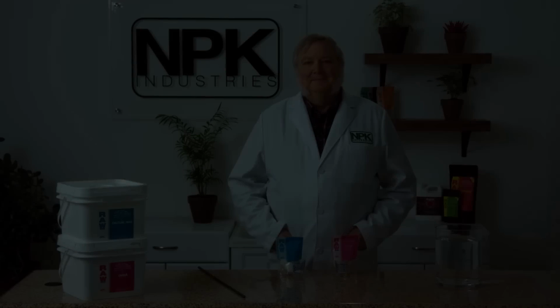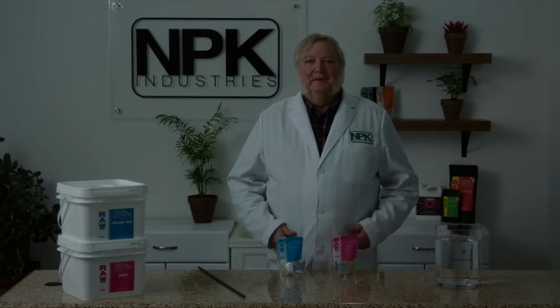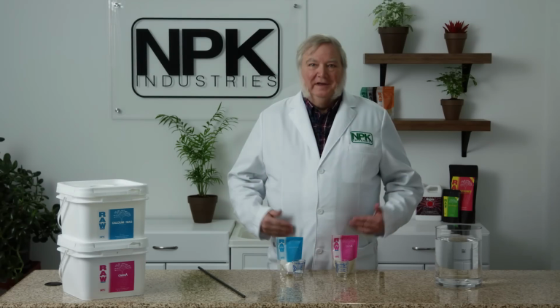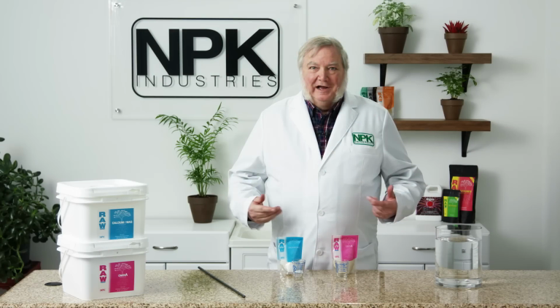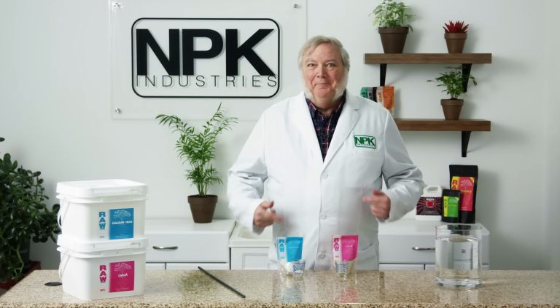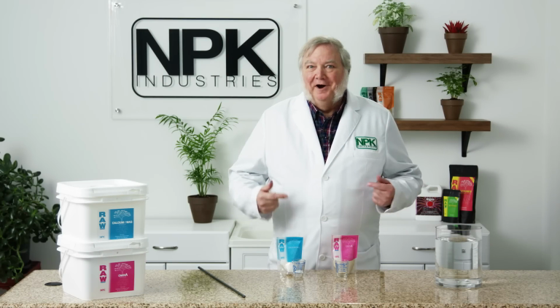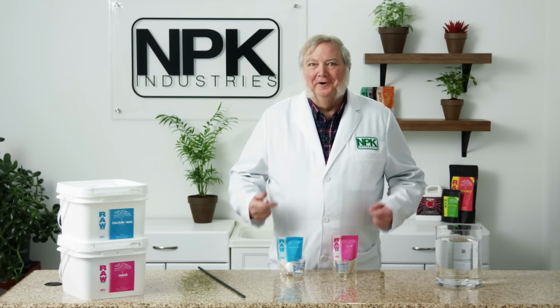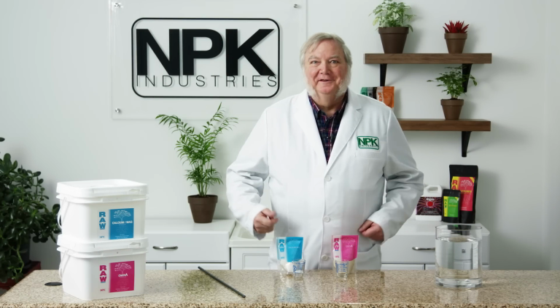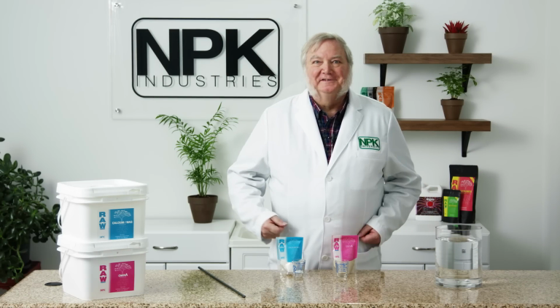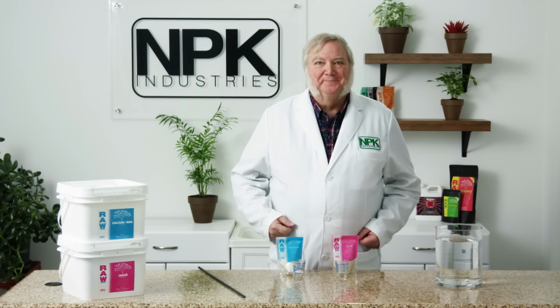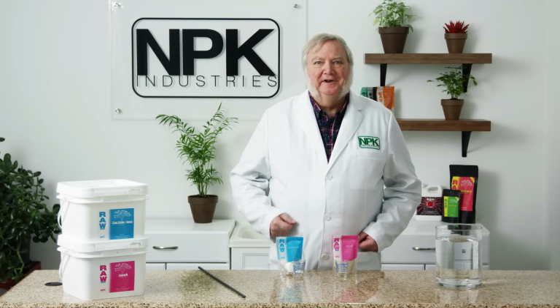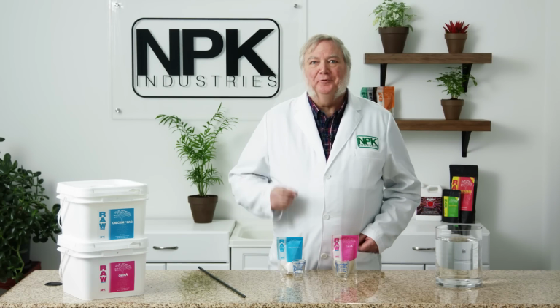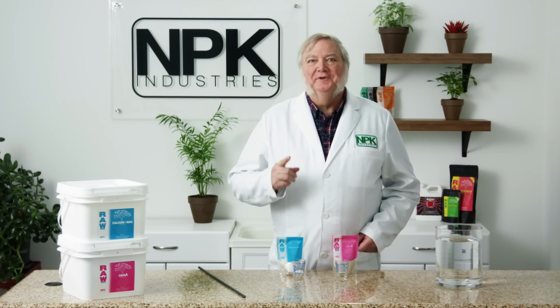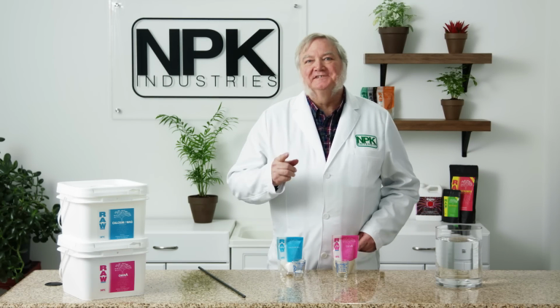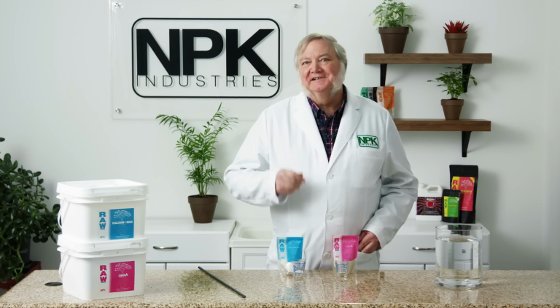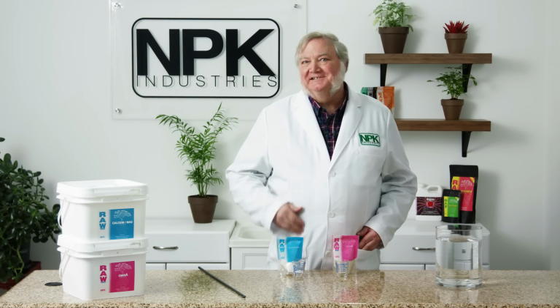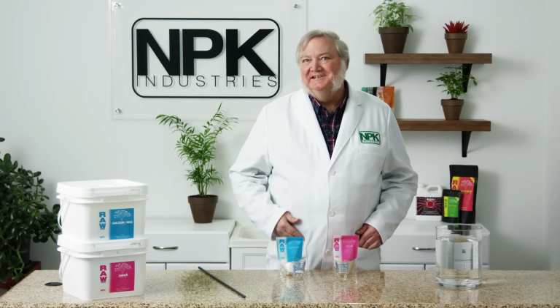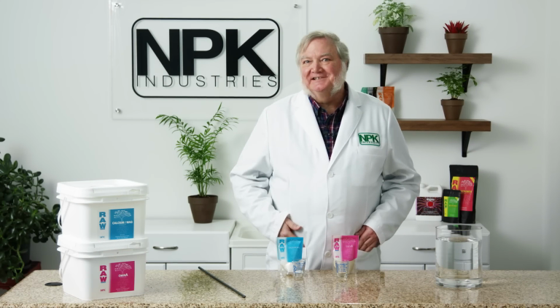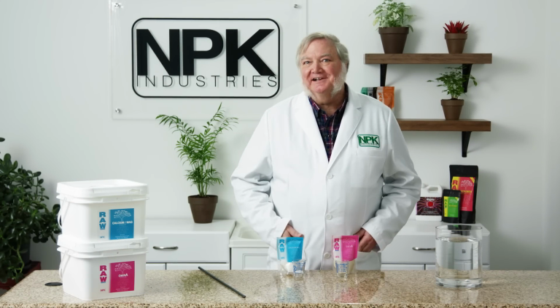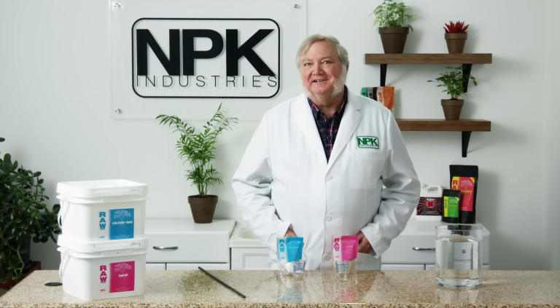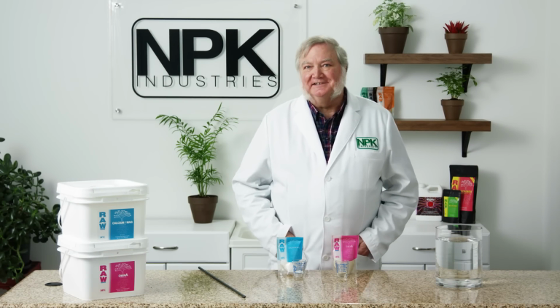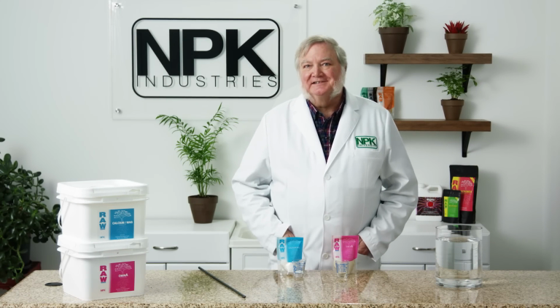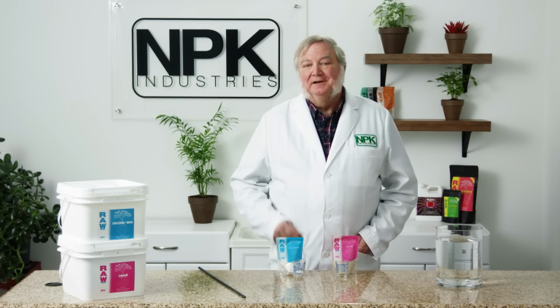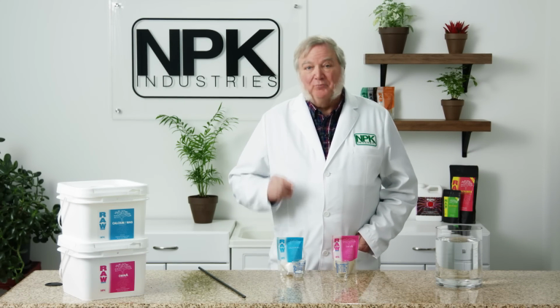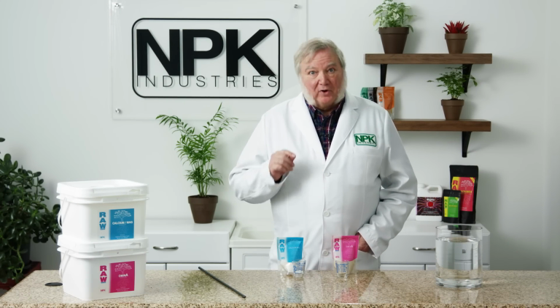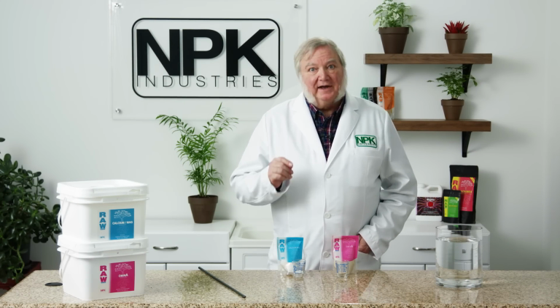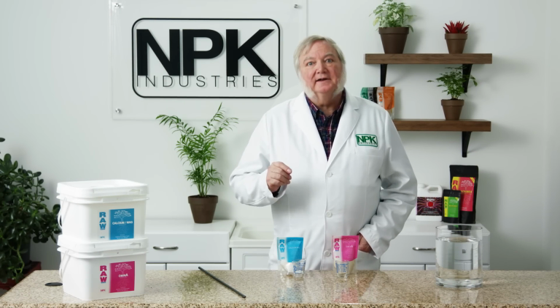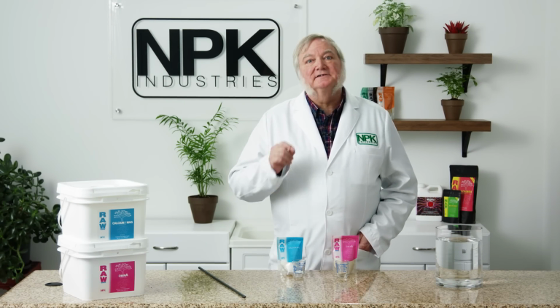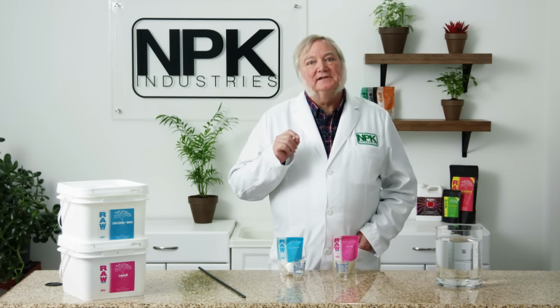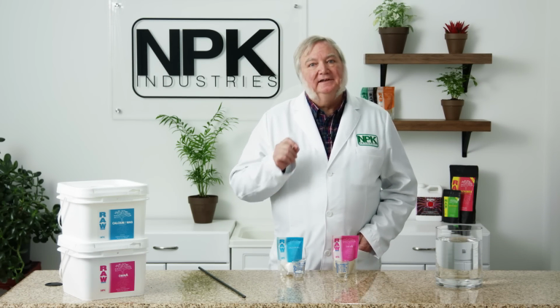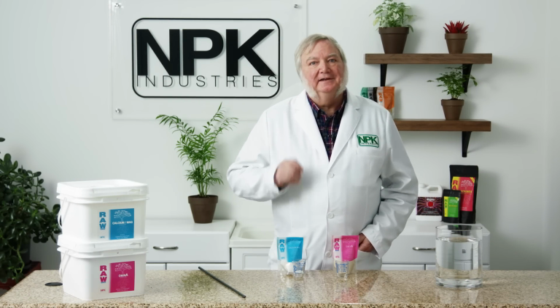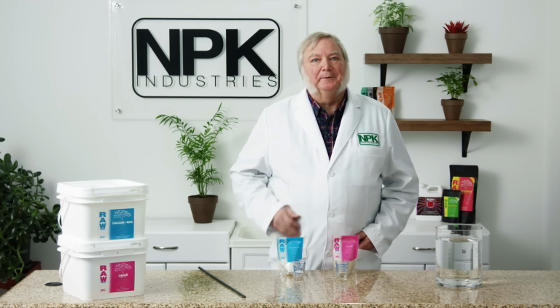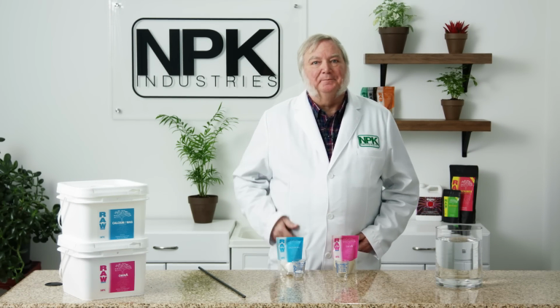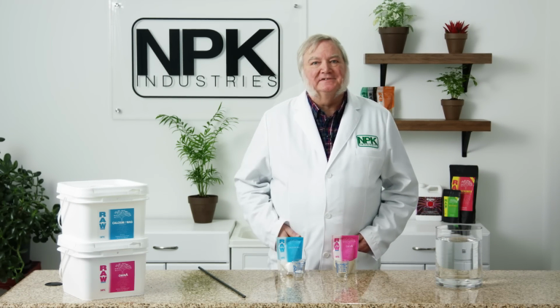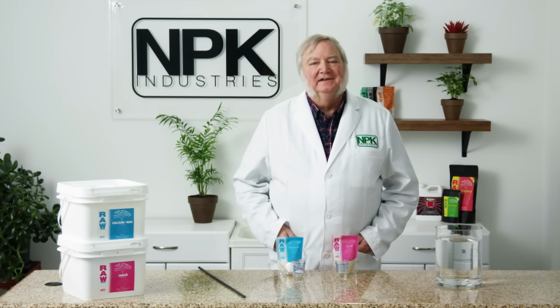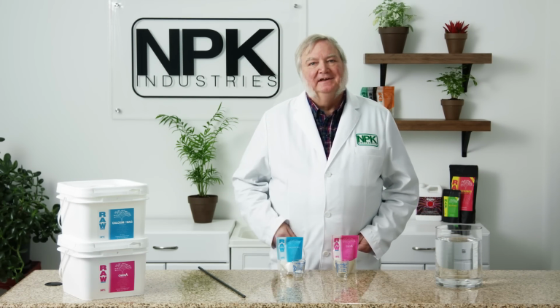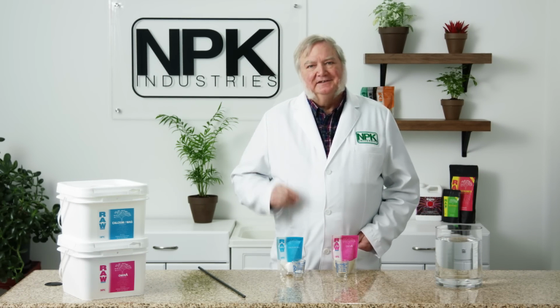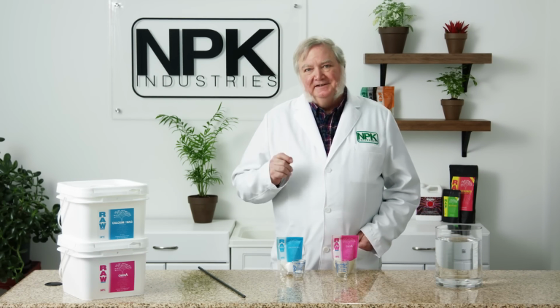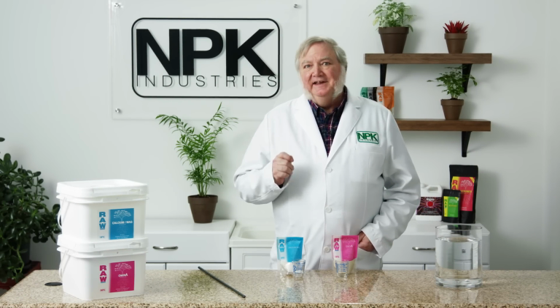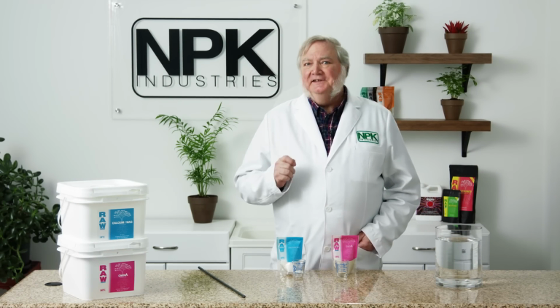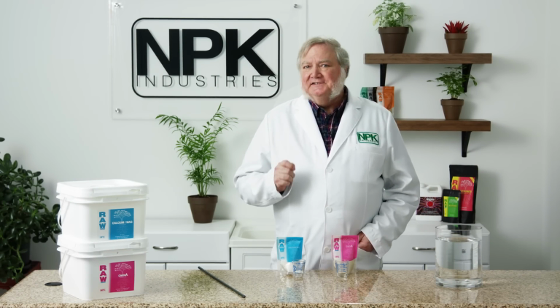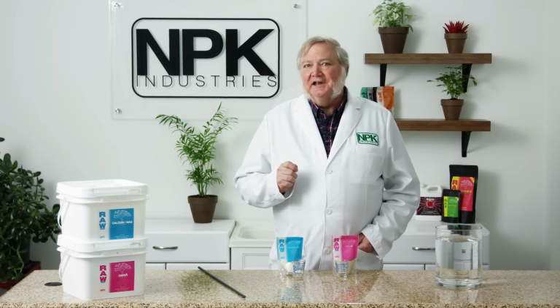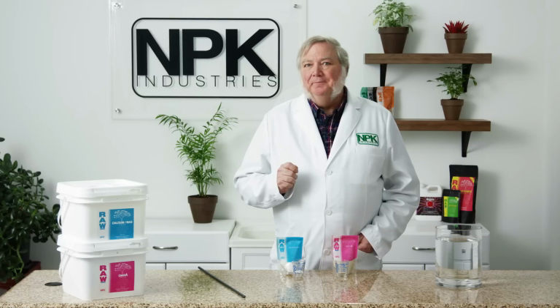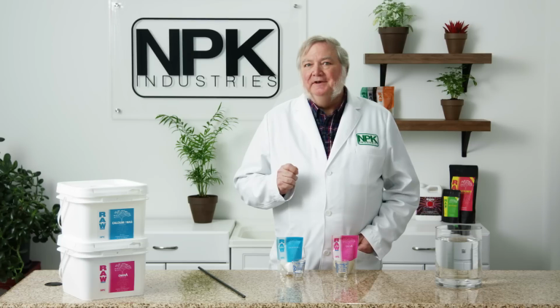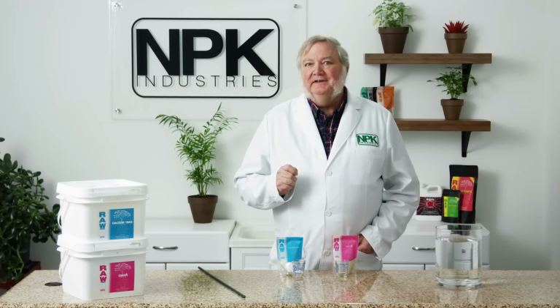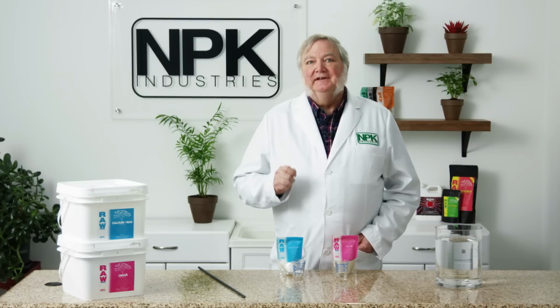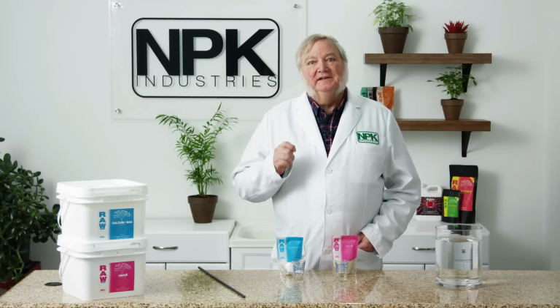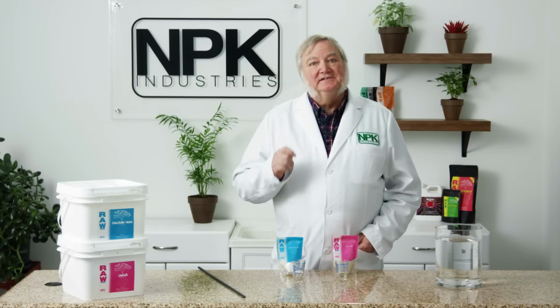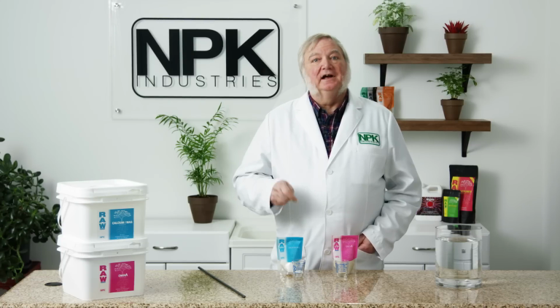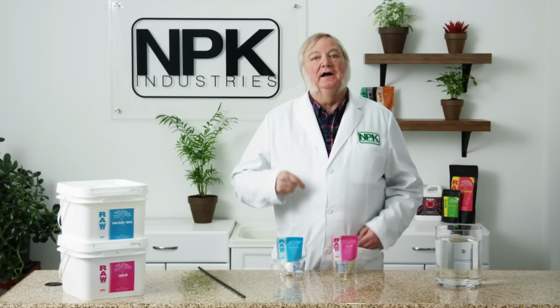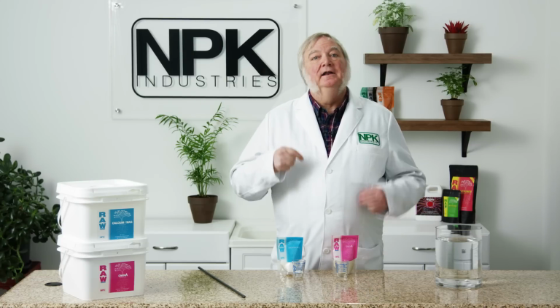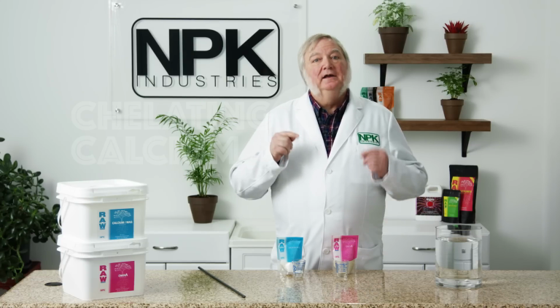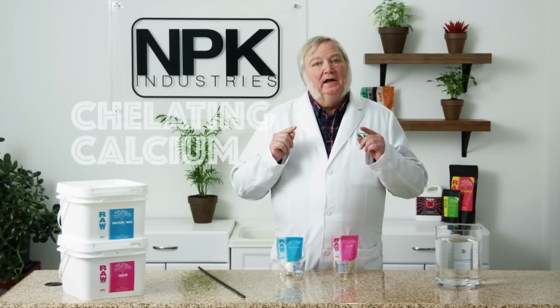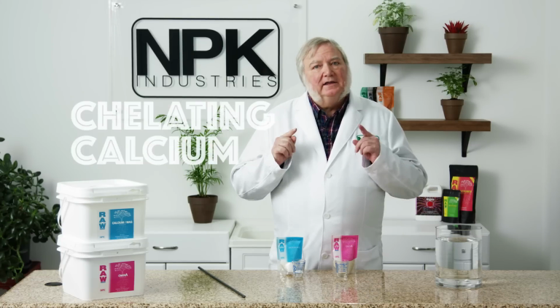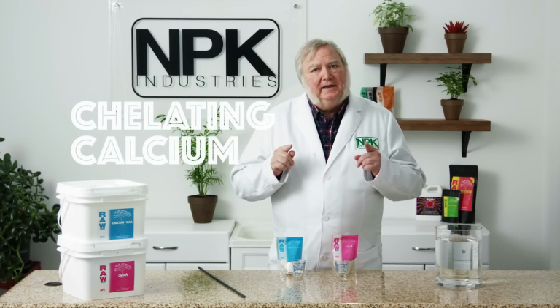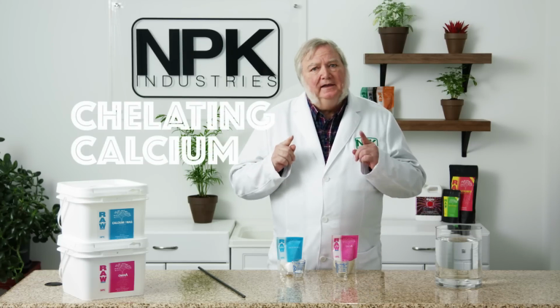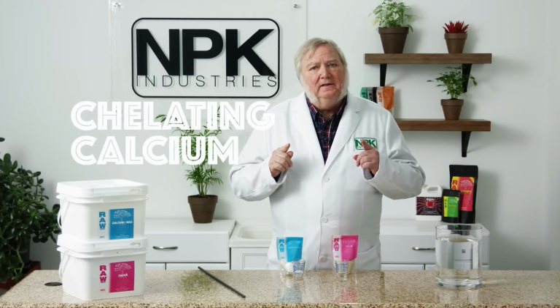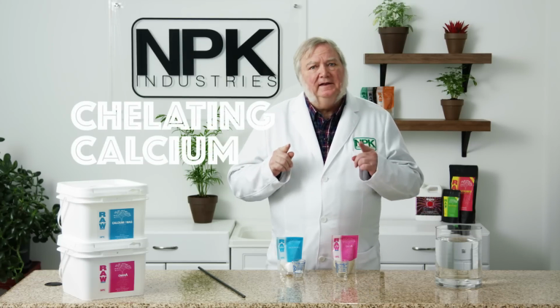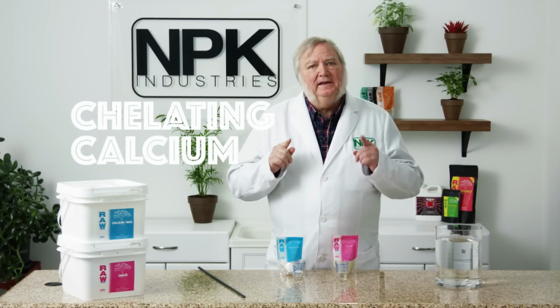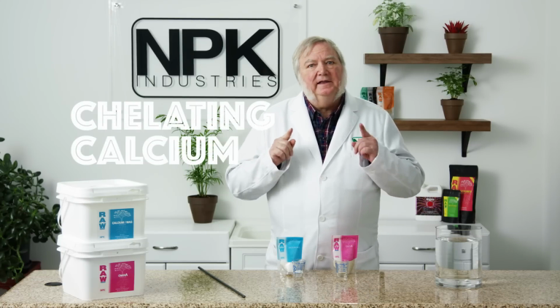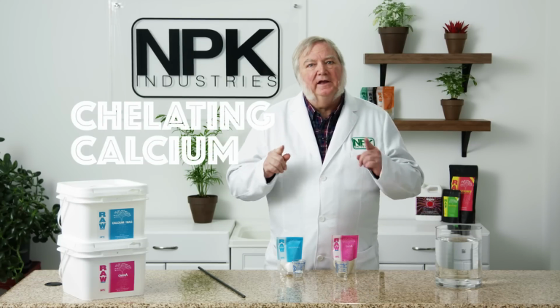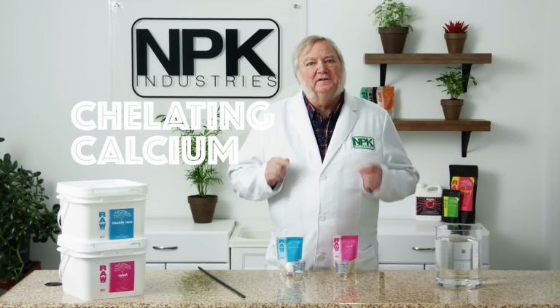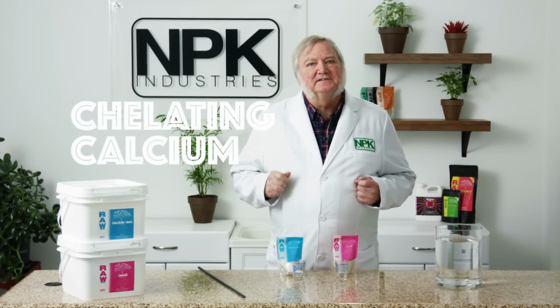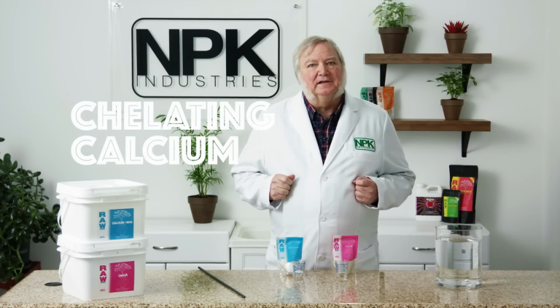I'm Harley Smith with 60 Seconds products and tips. Today's segment is on chelating calcium.